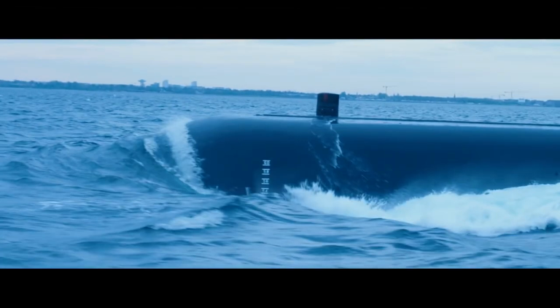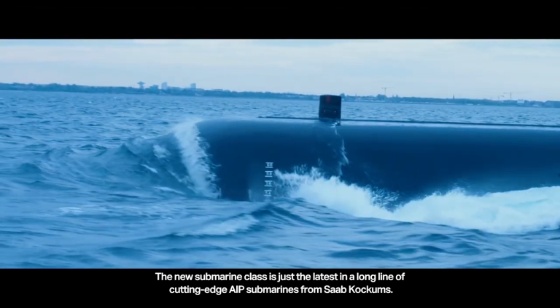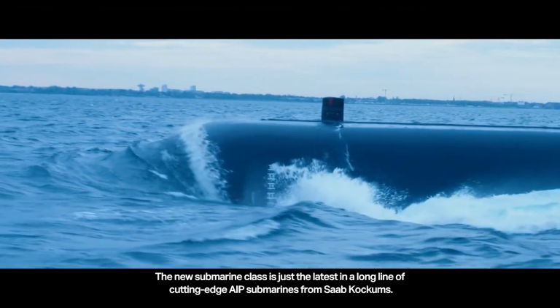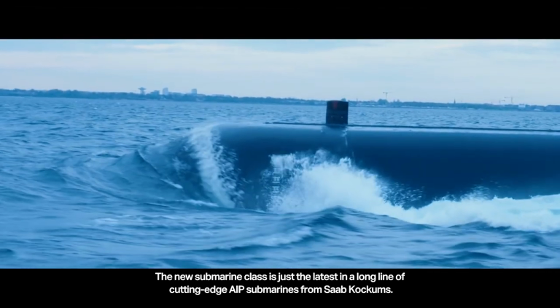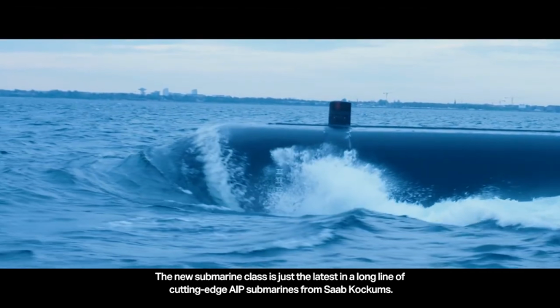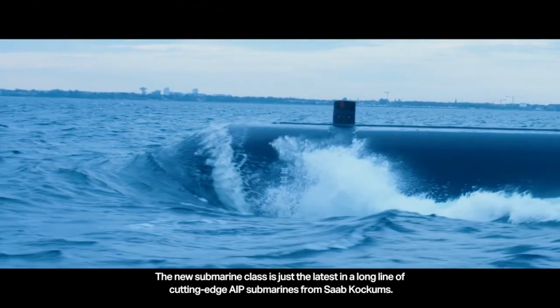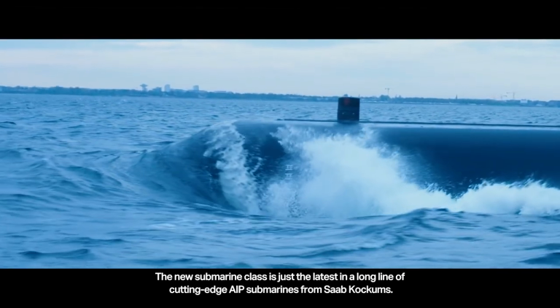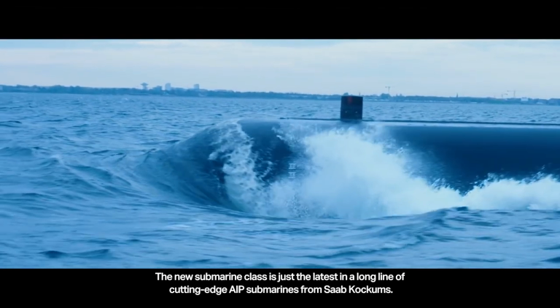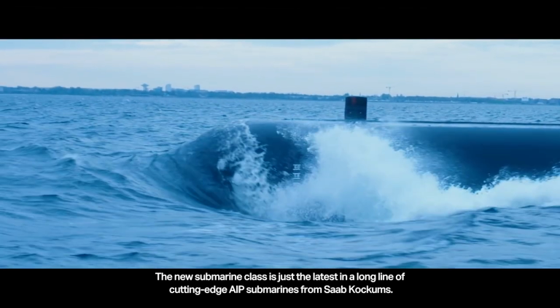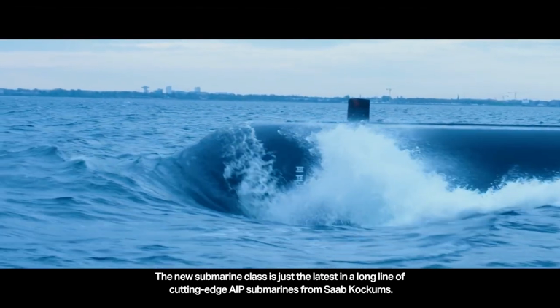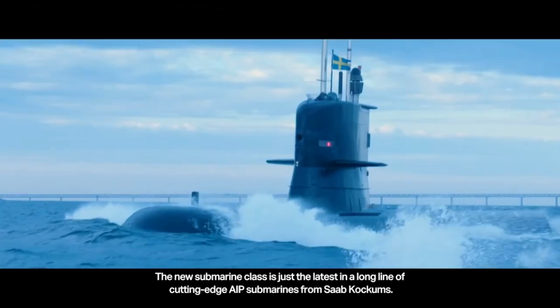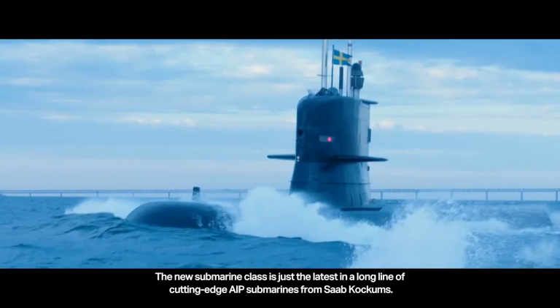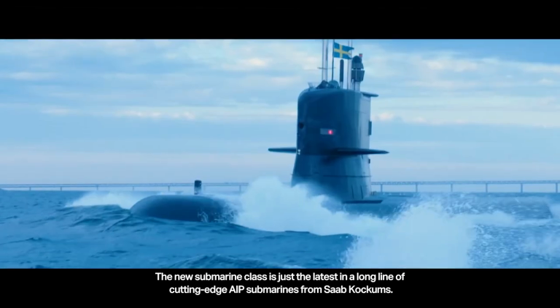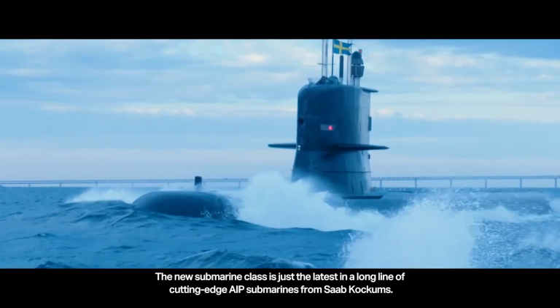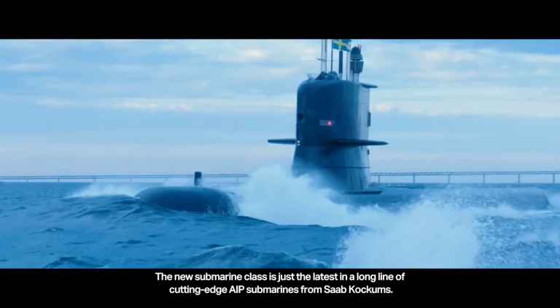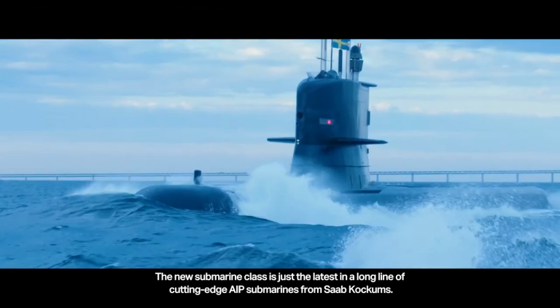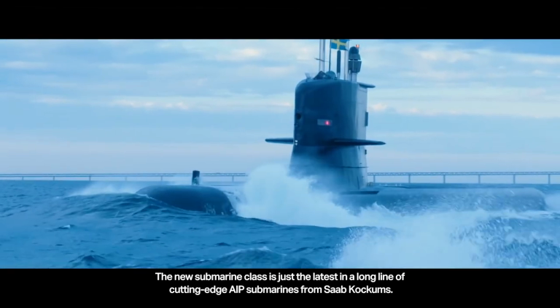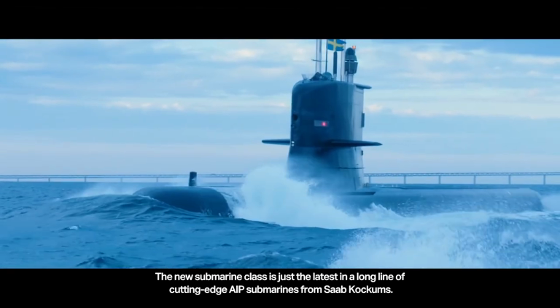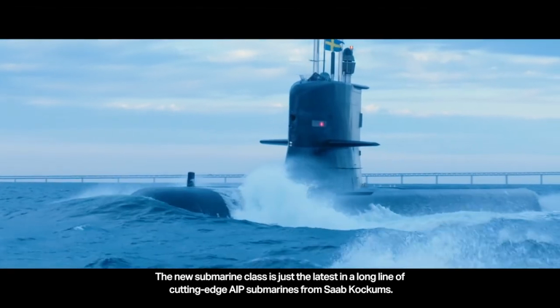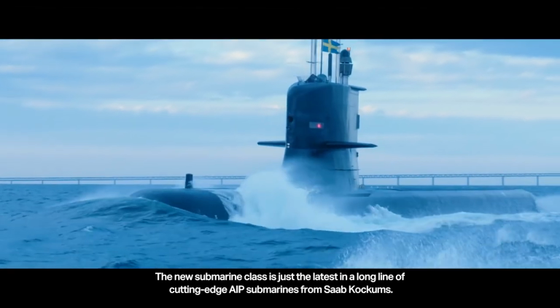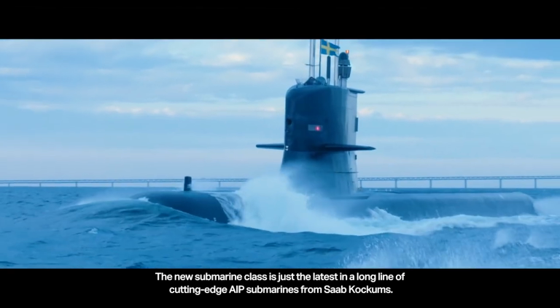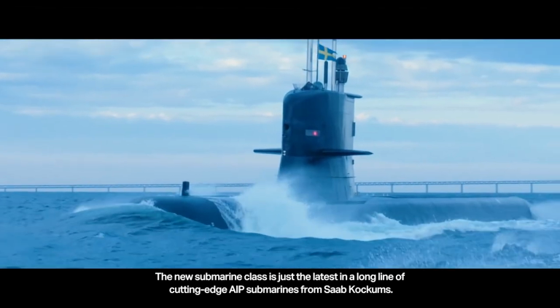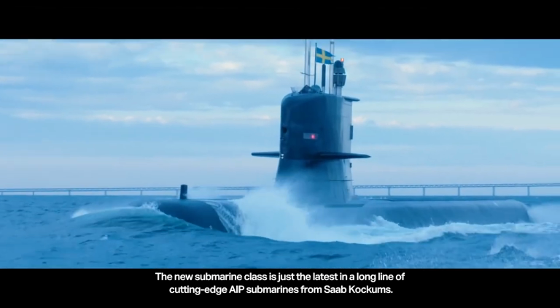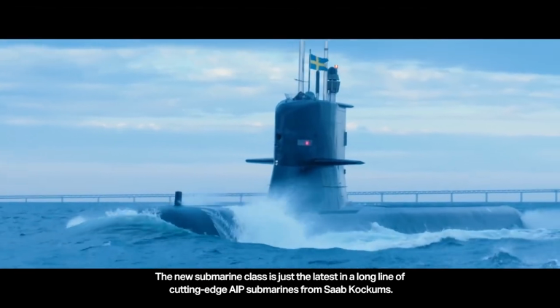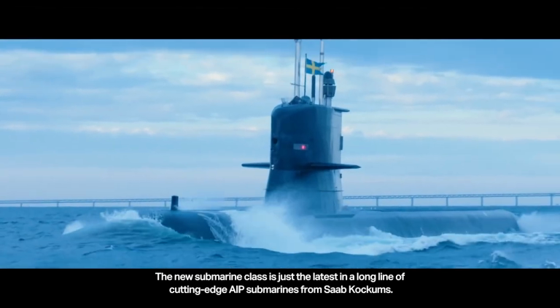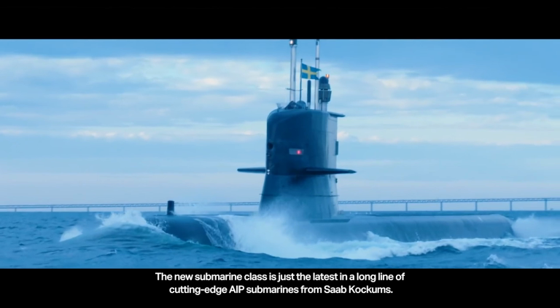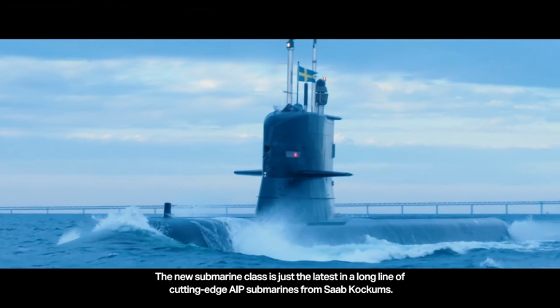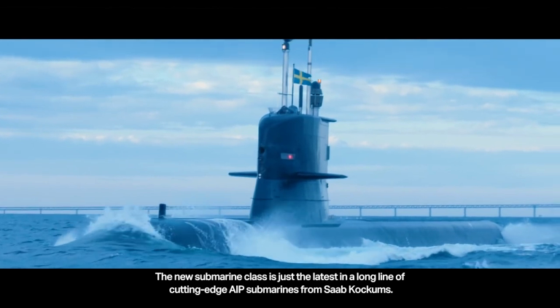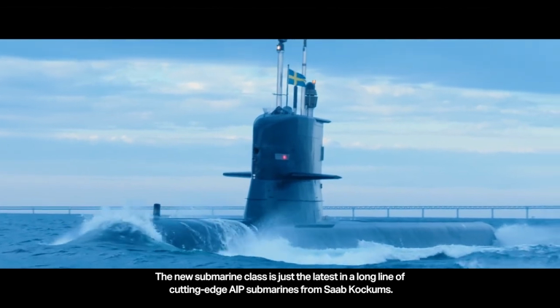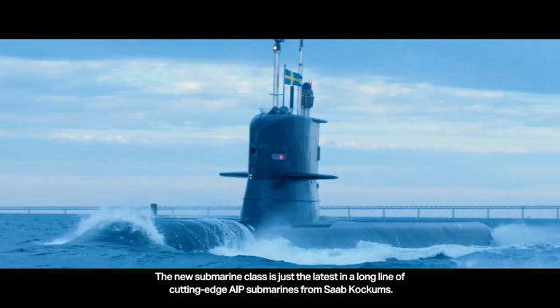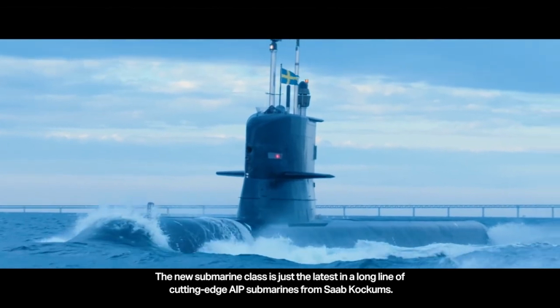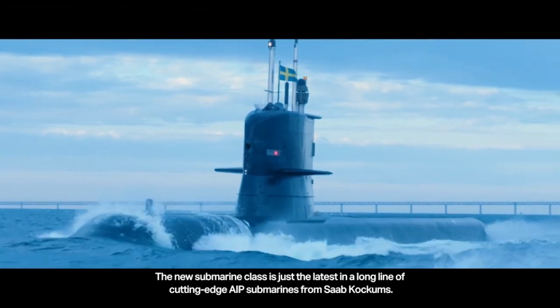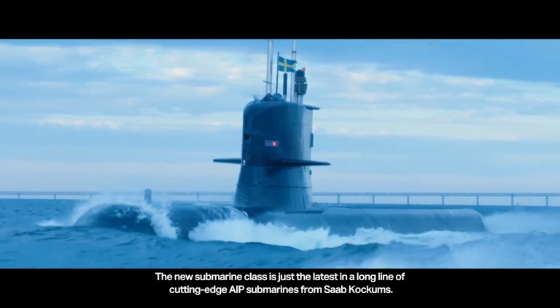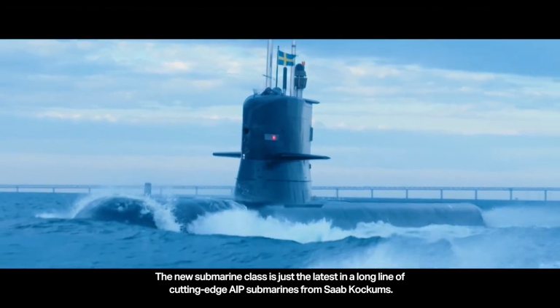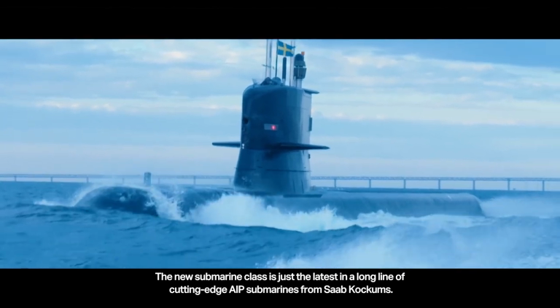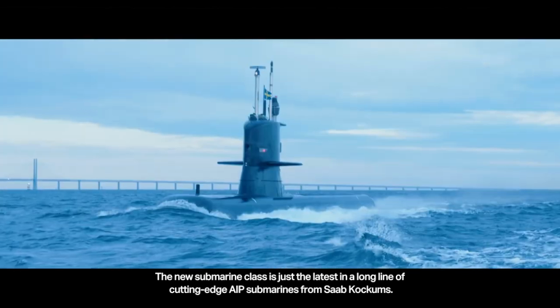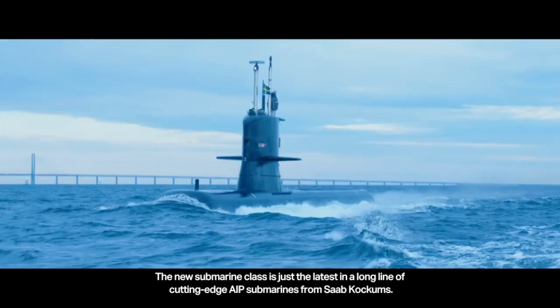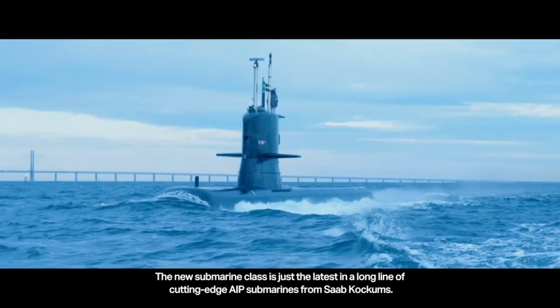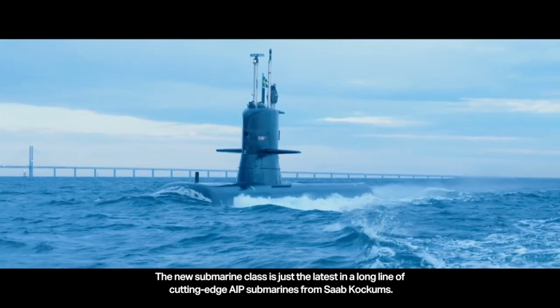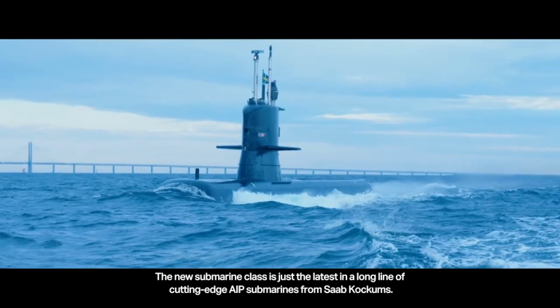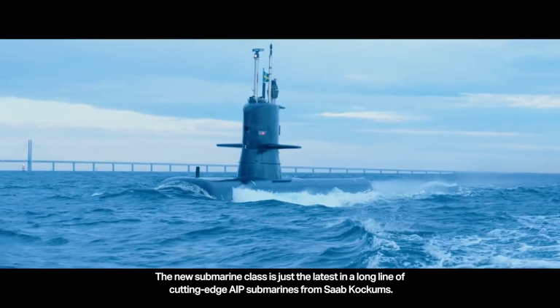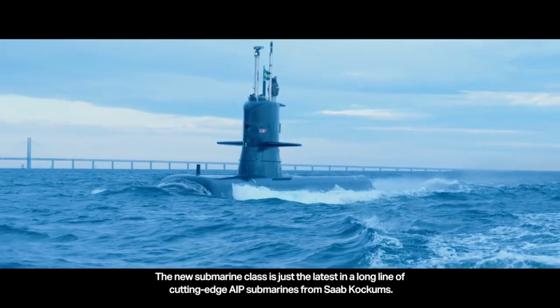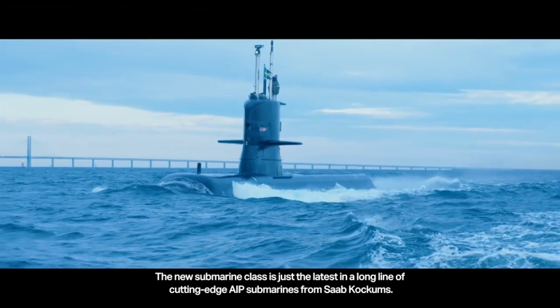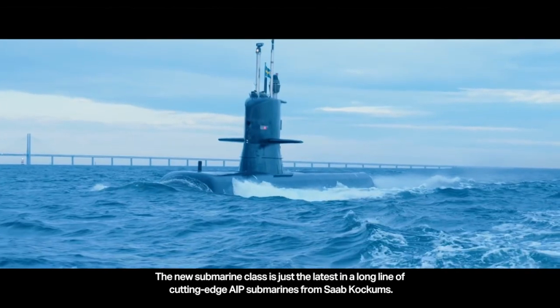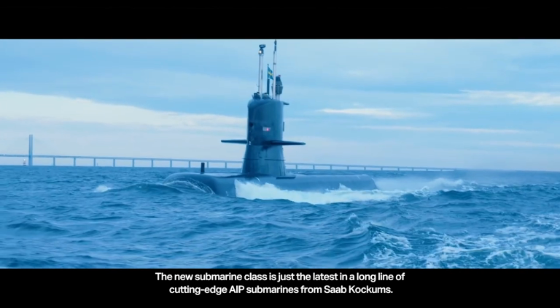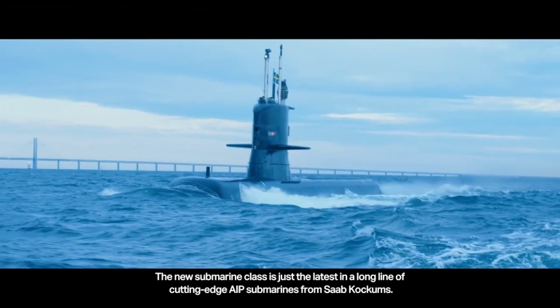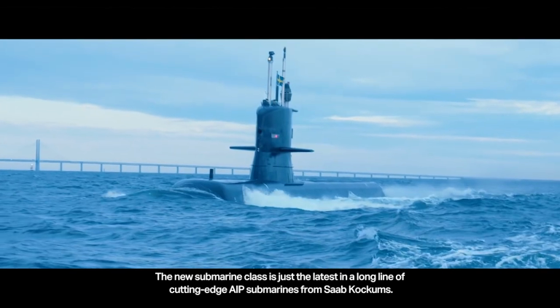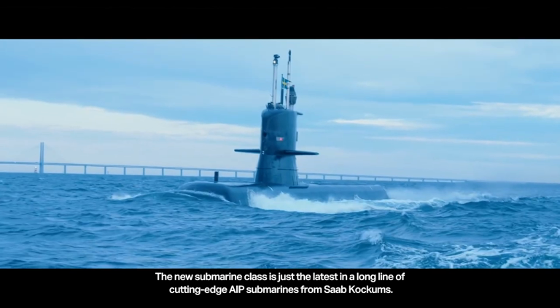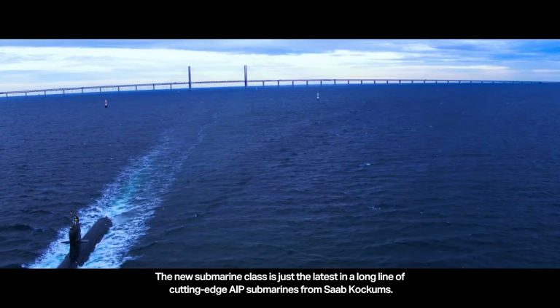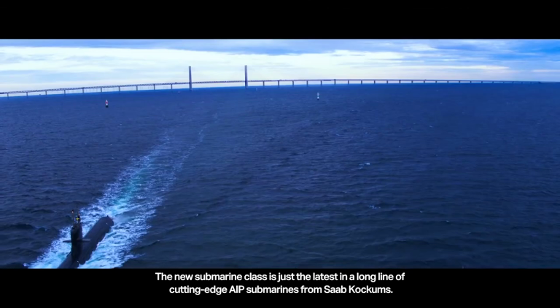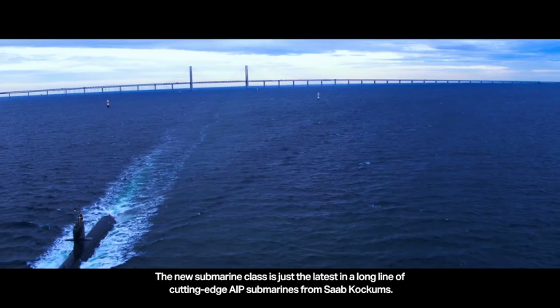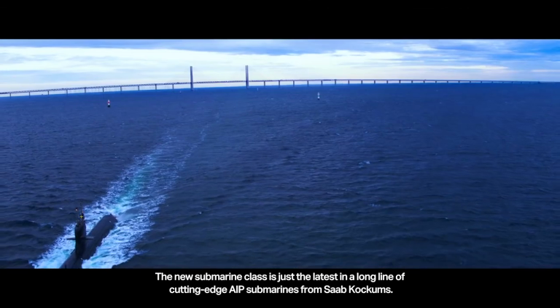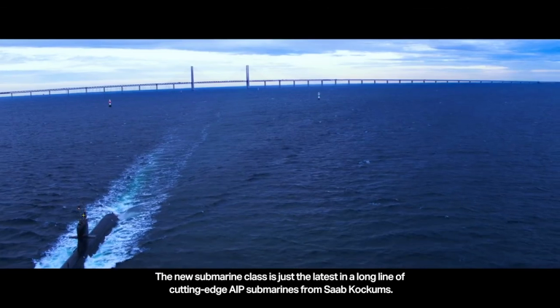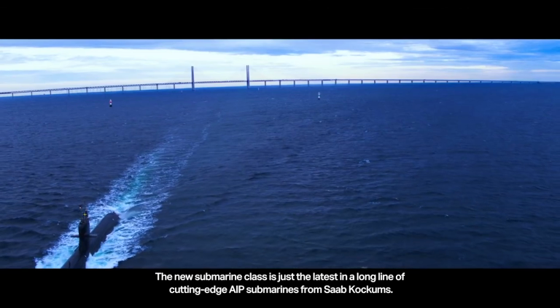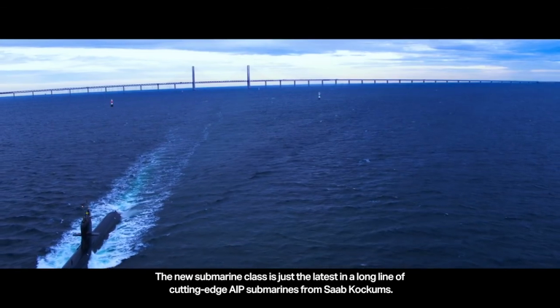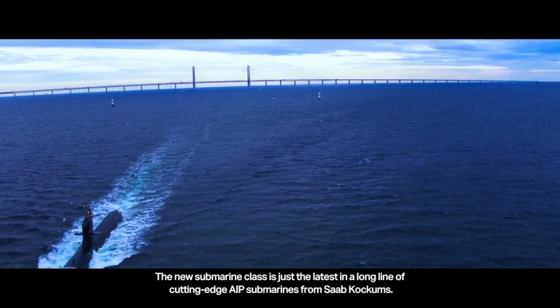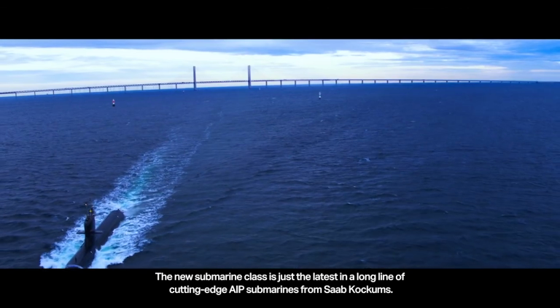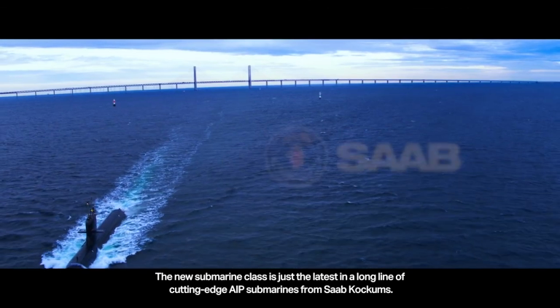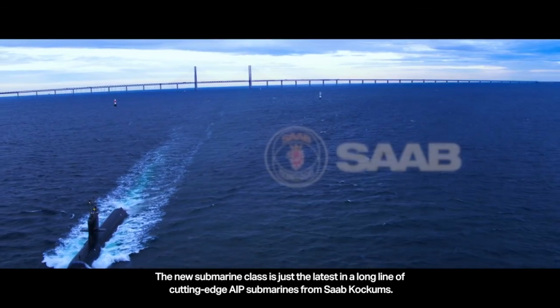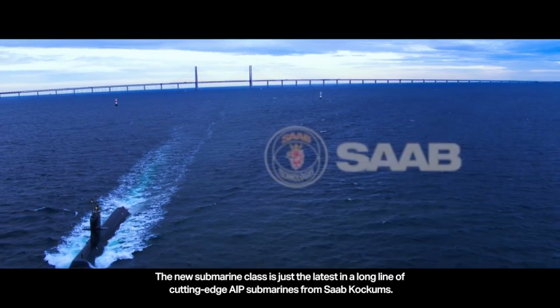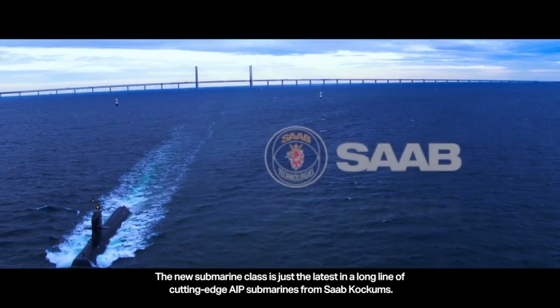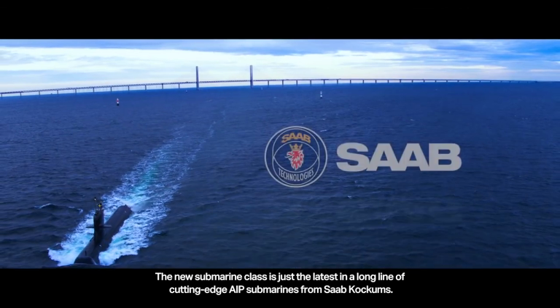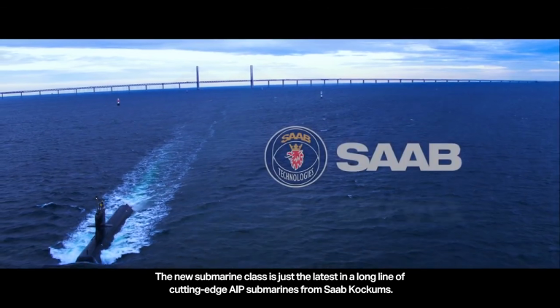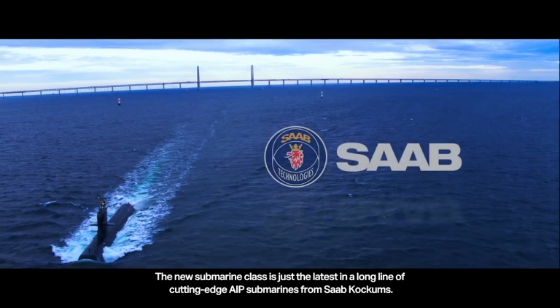The new submarine class is just the latest in a long line of cutting-edge AIP submarines from Saab Kockums.